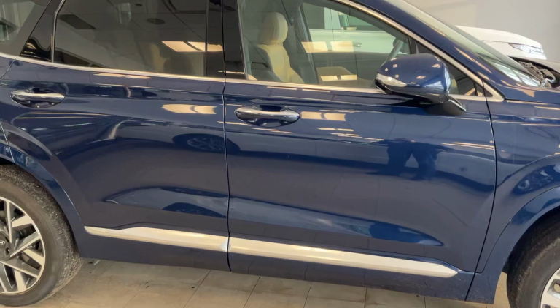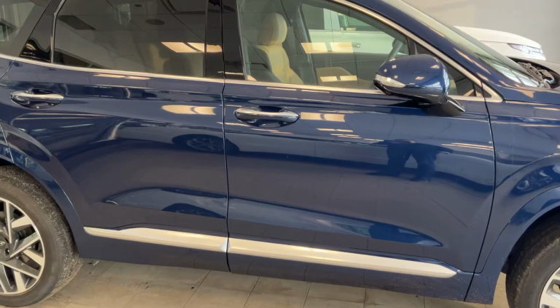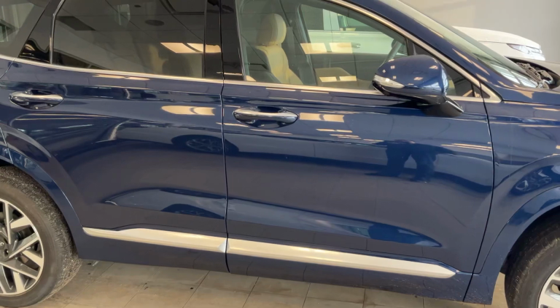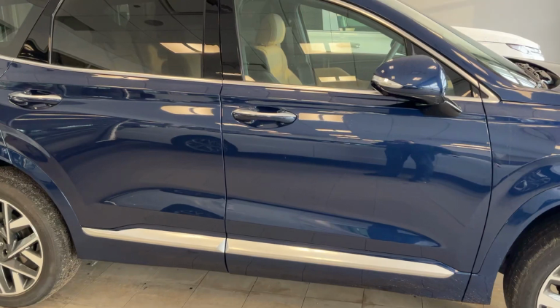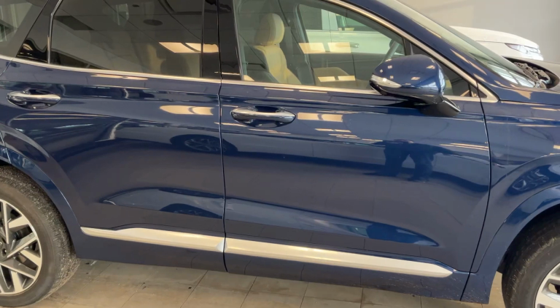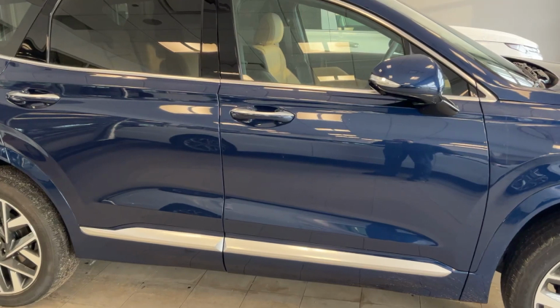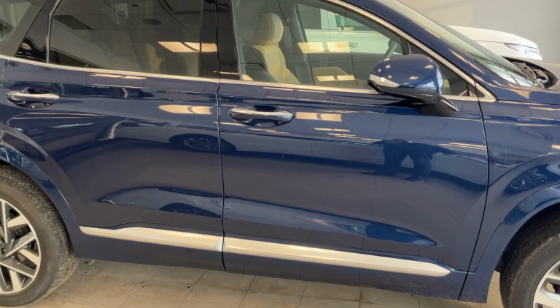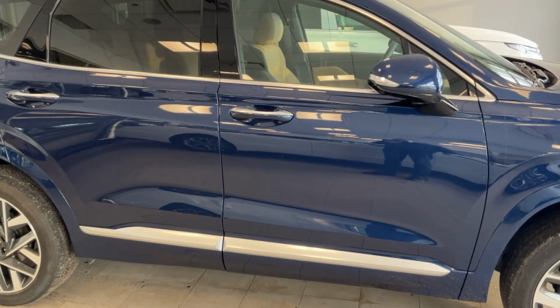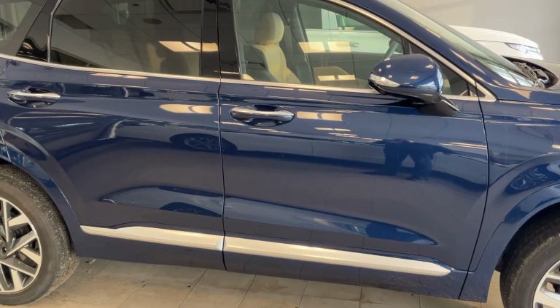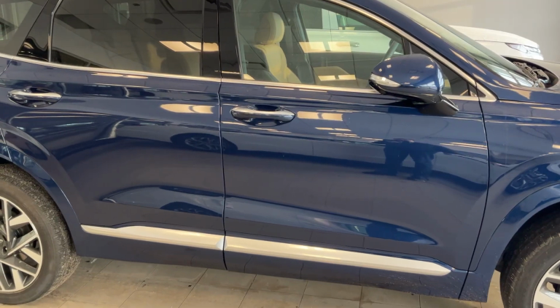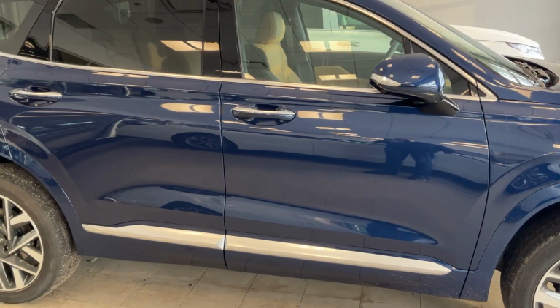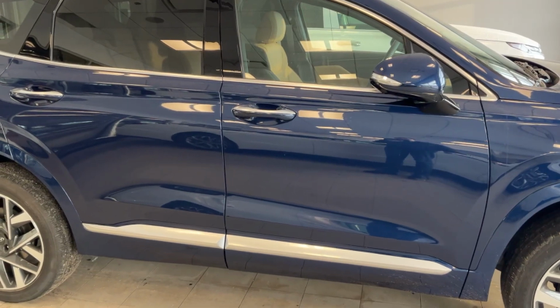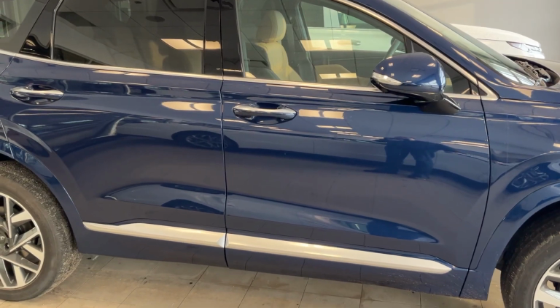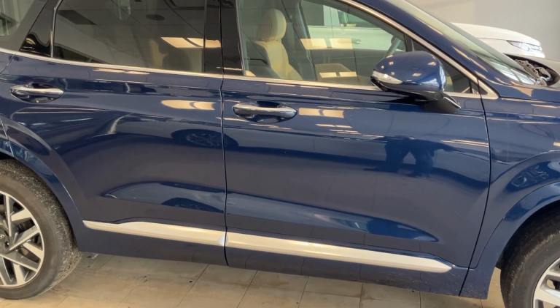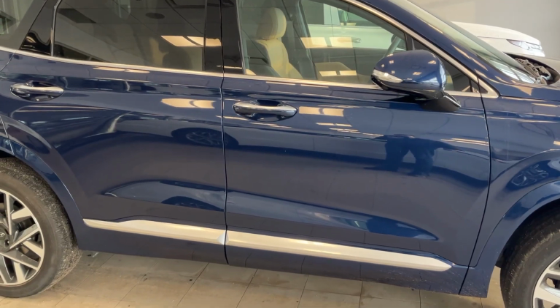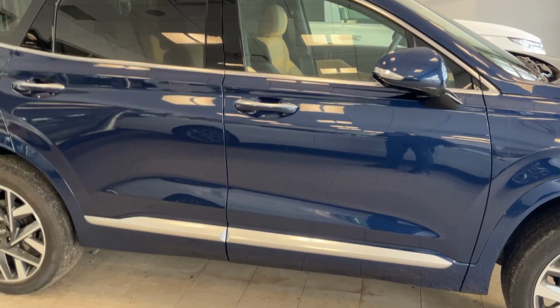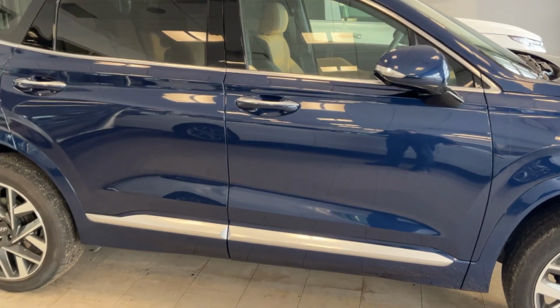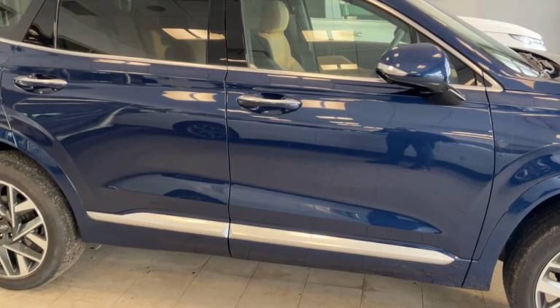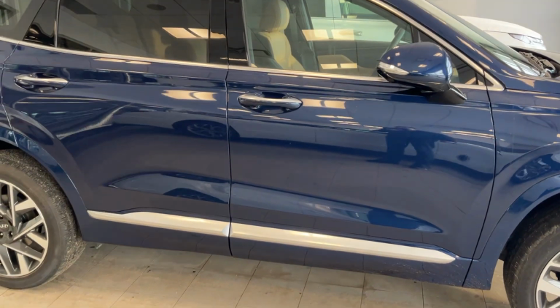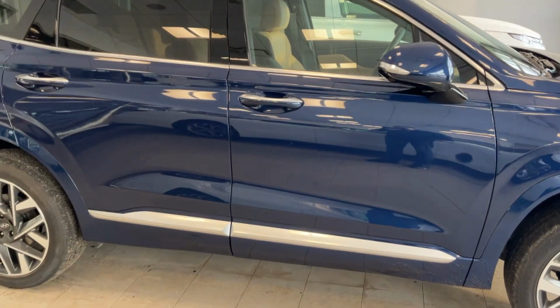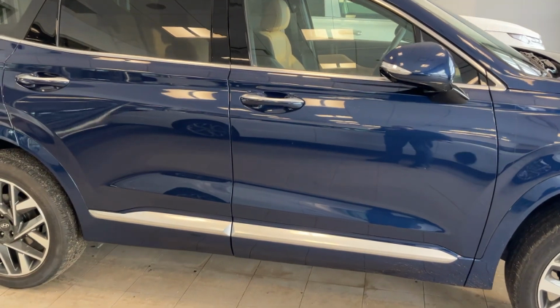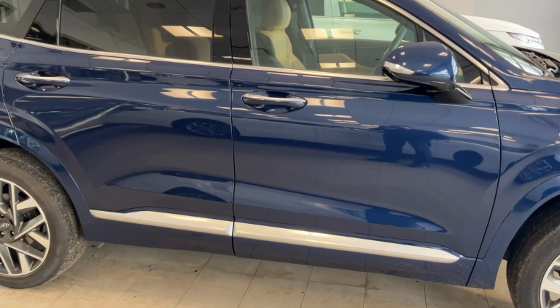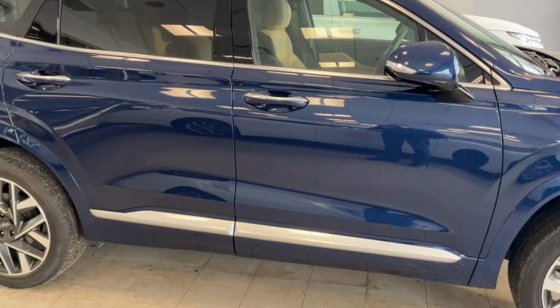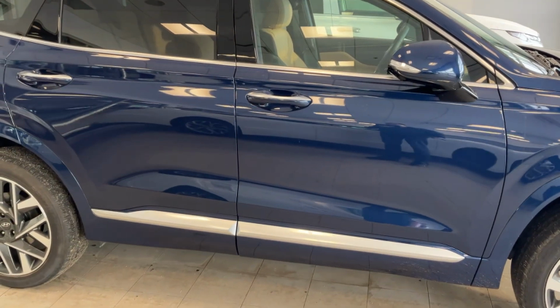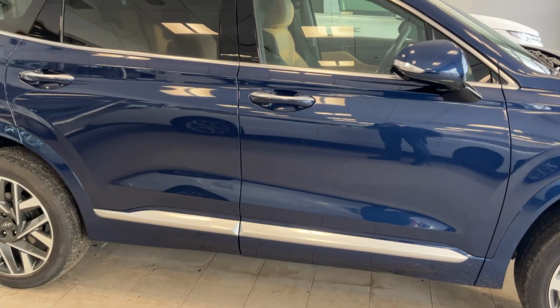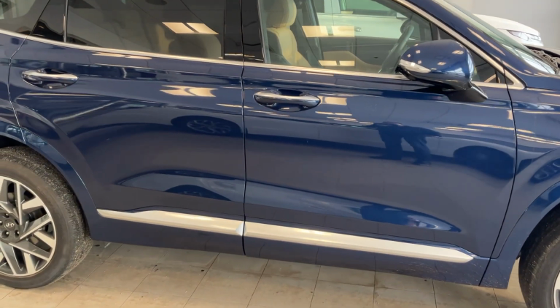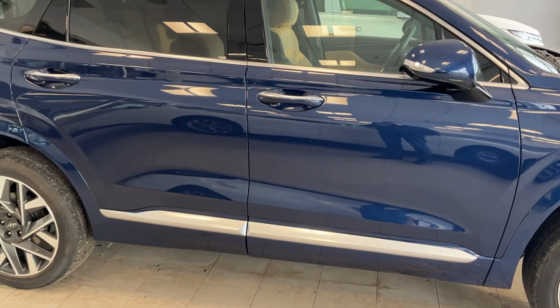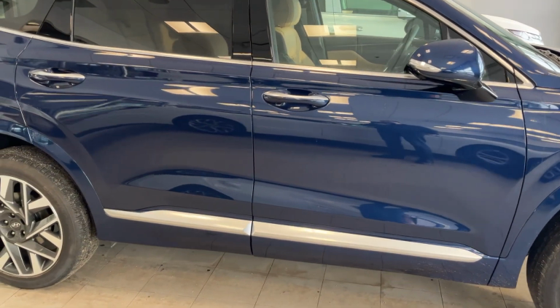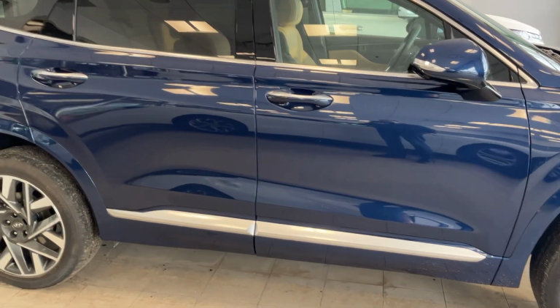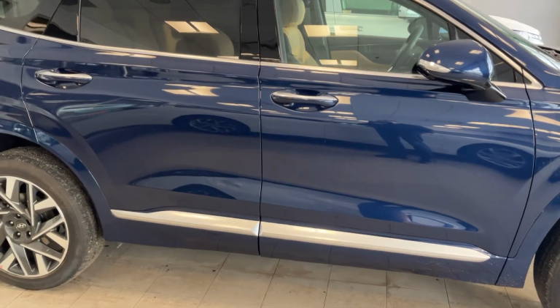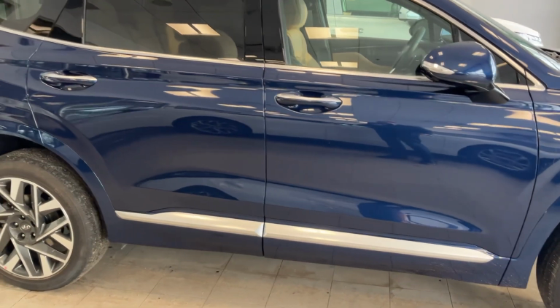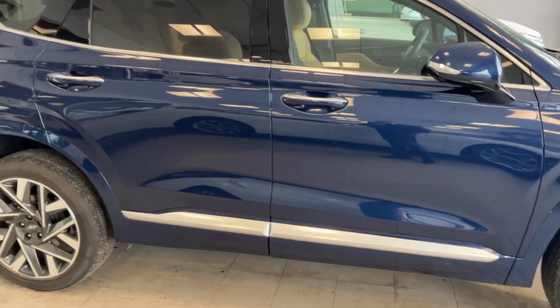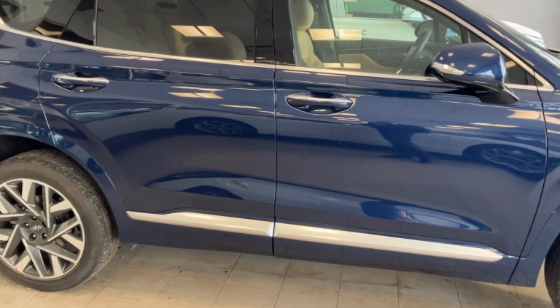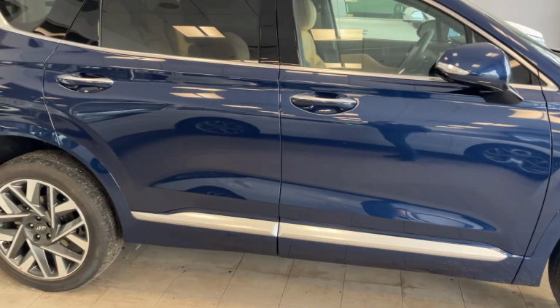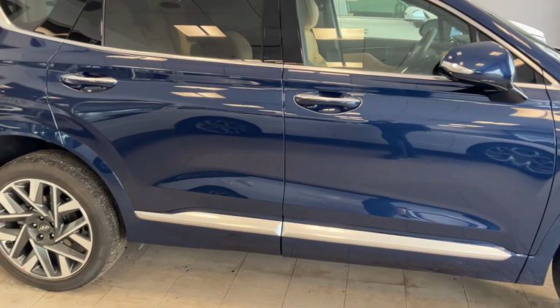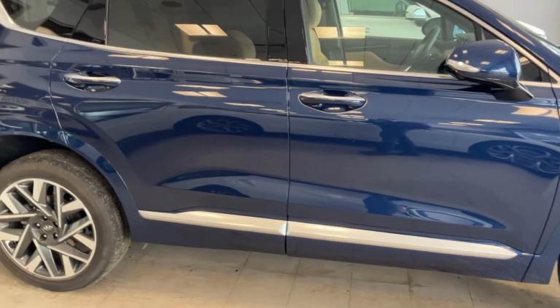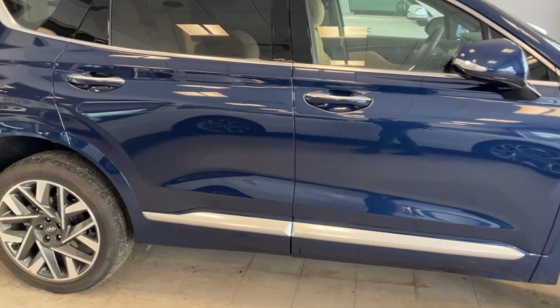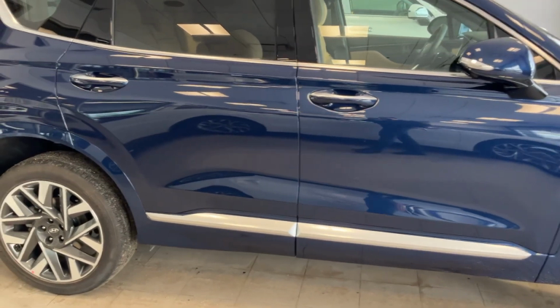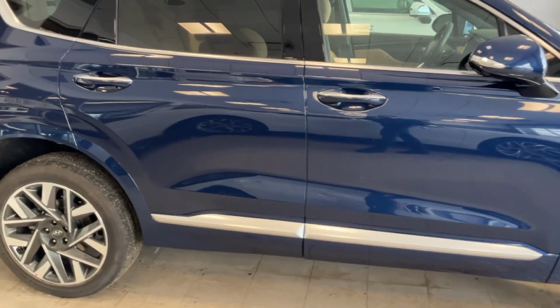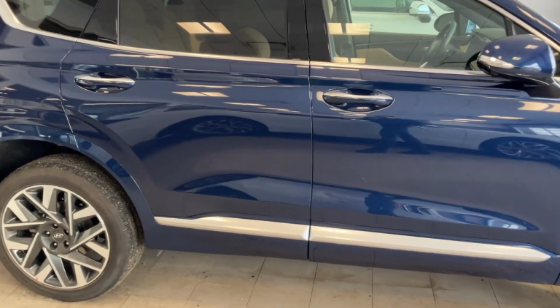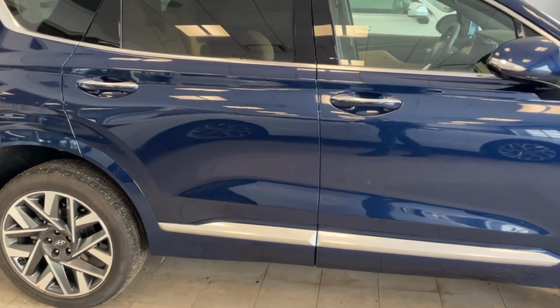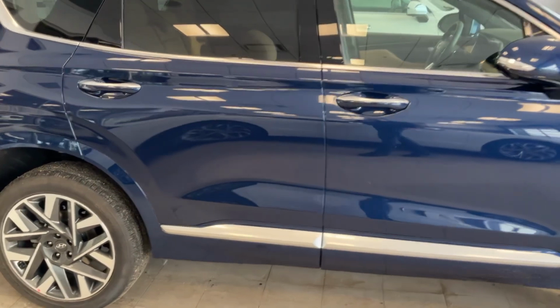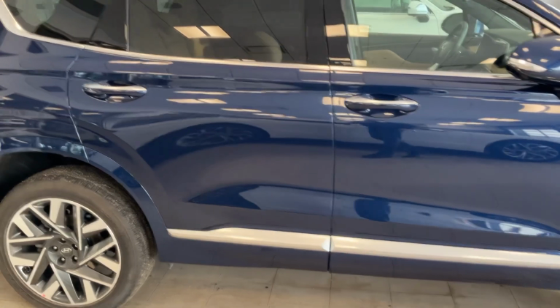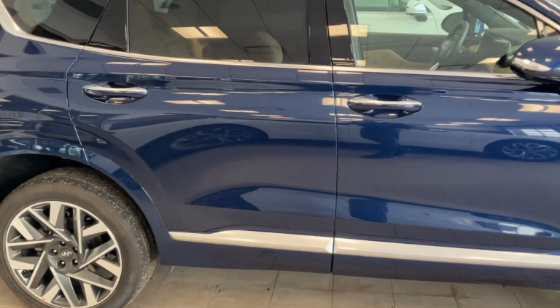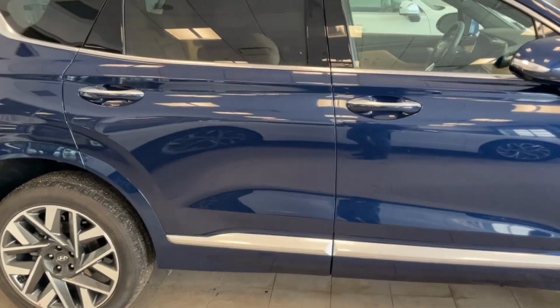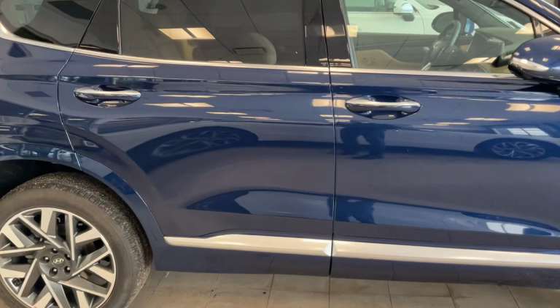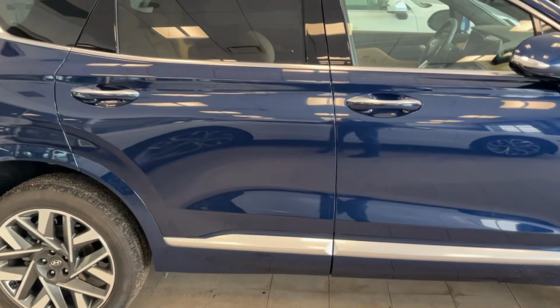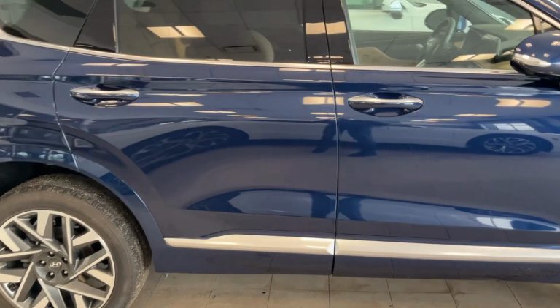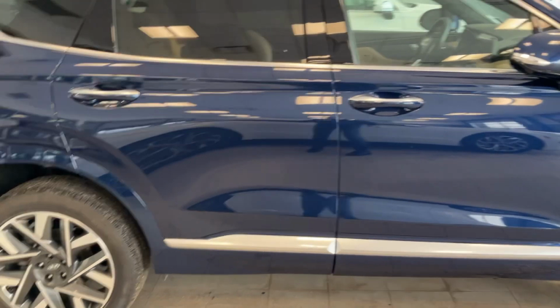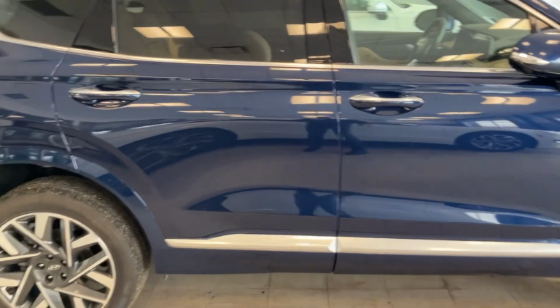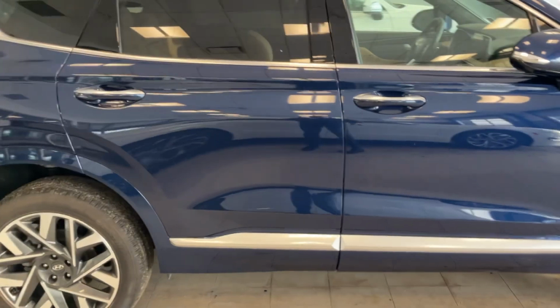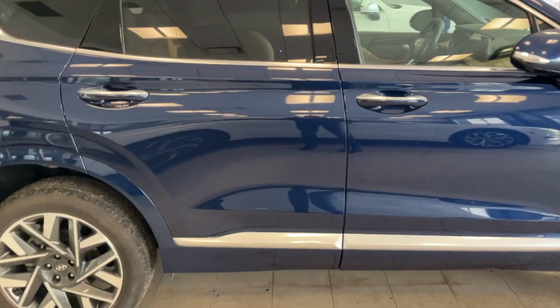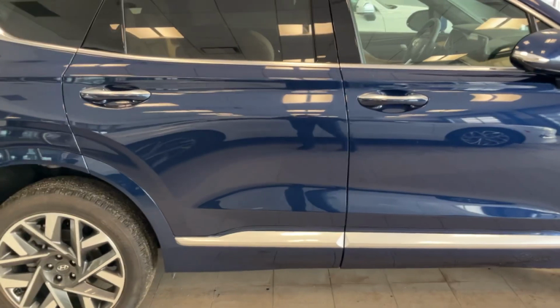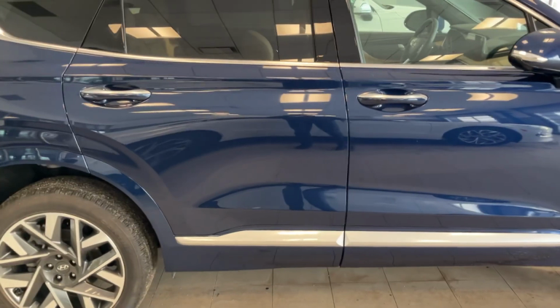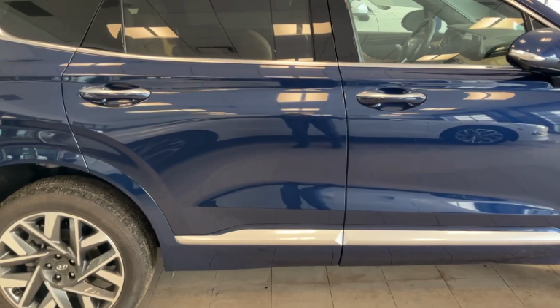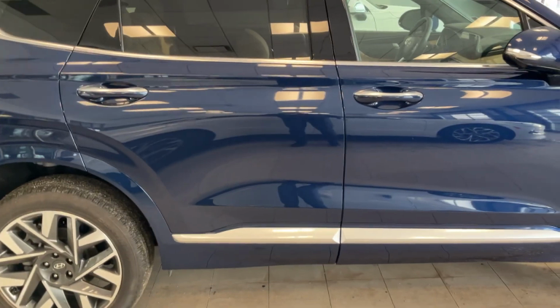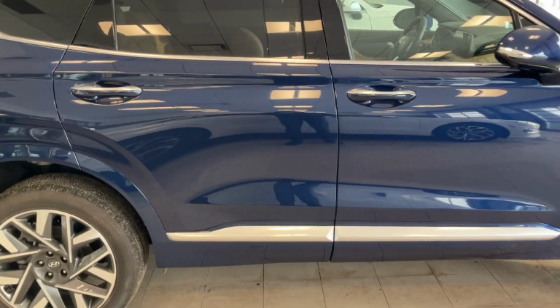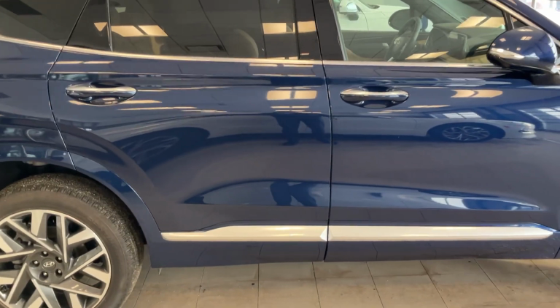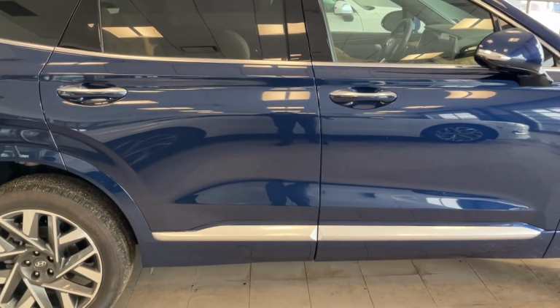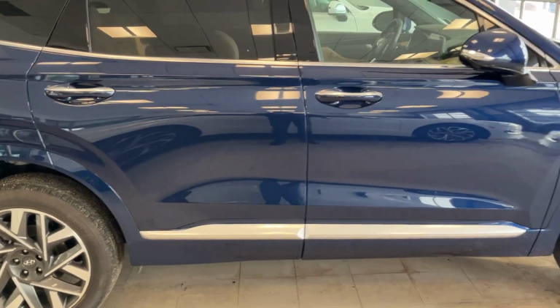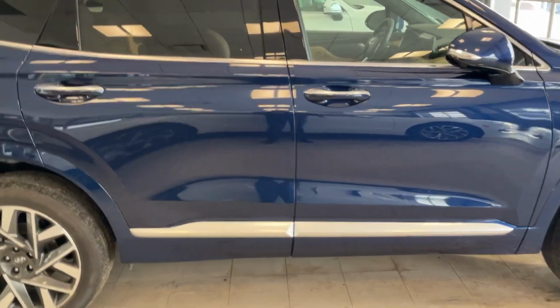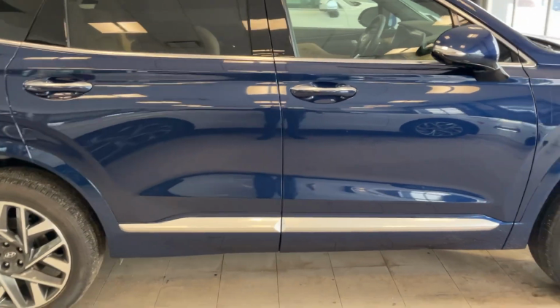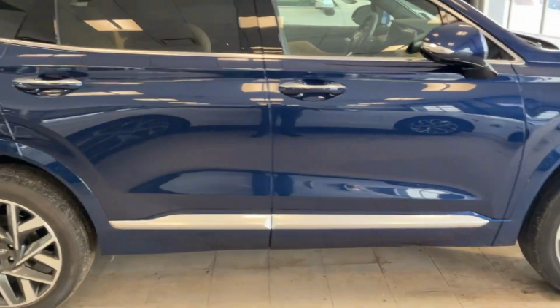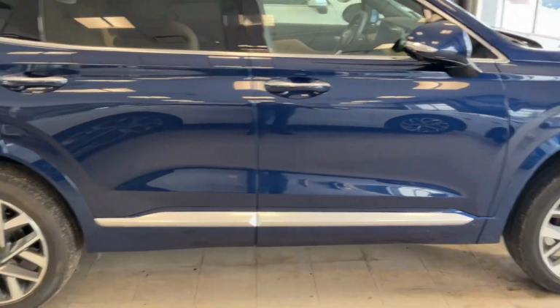Hi Chris, this is Adam from River City Hyundai, and this is the 2023 Santa Fe in deep sea blue that you acquired.